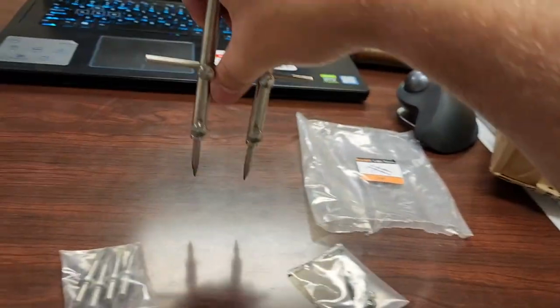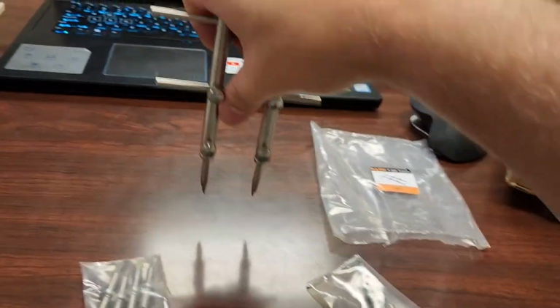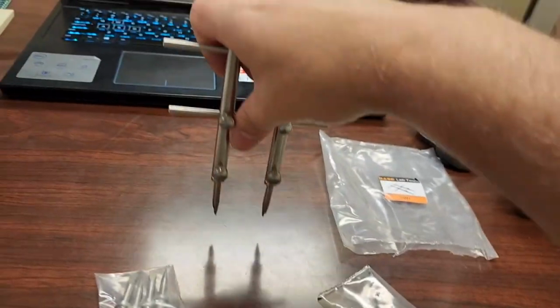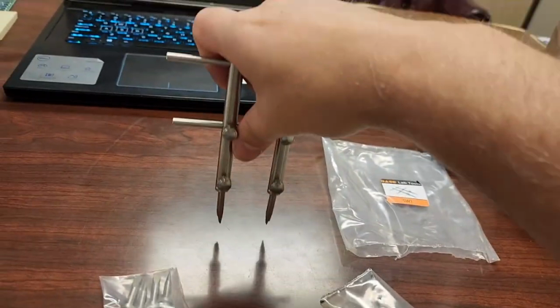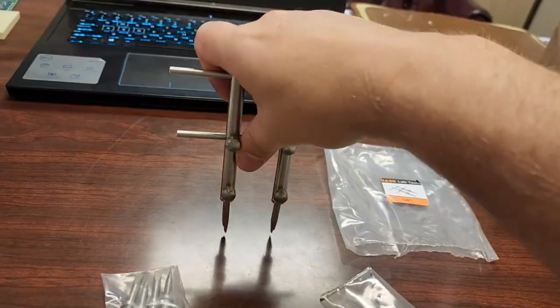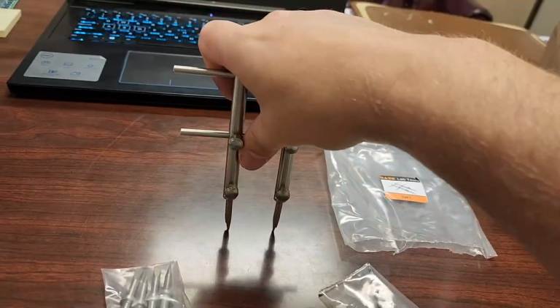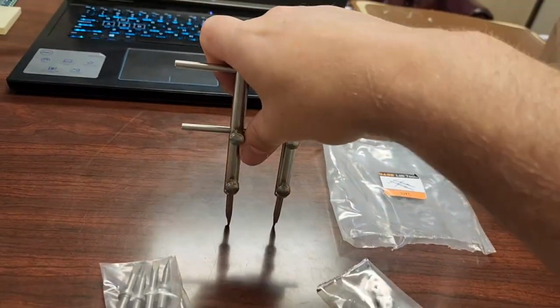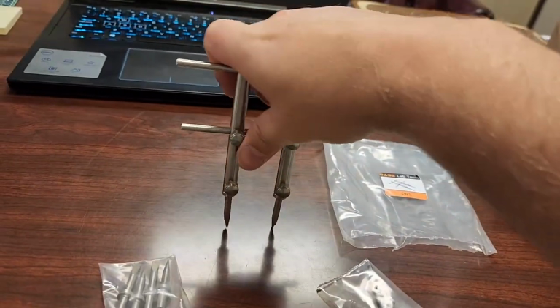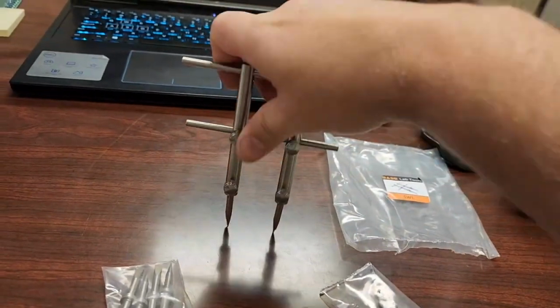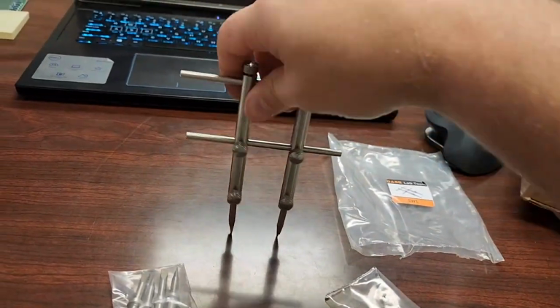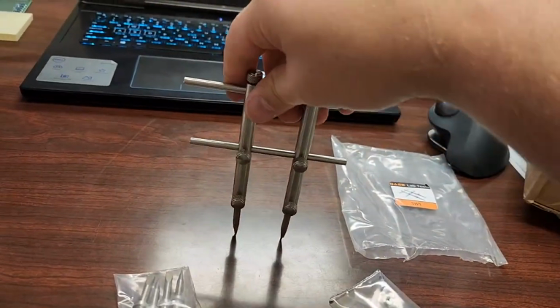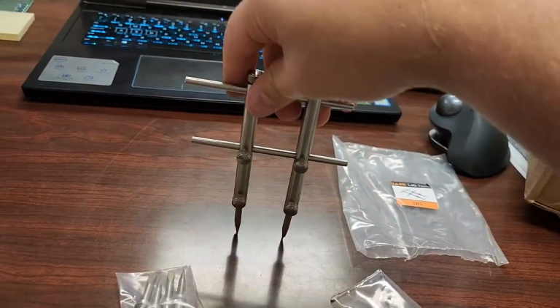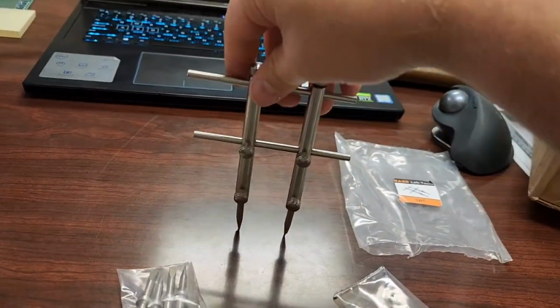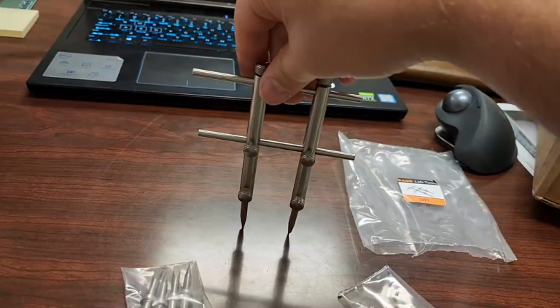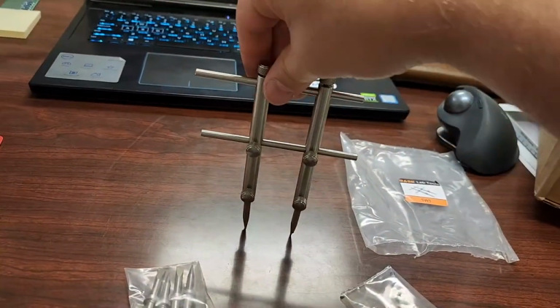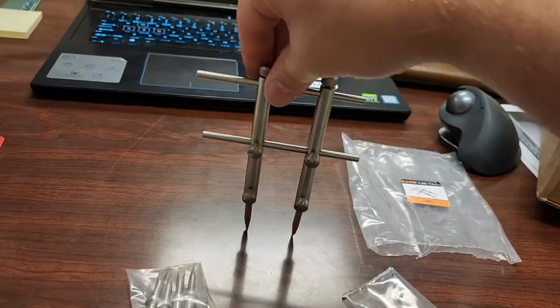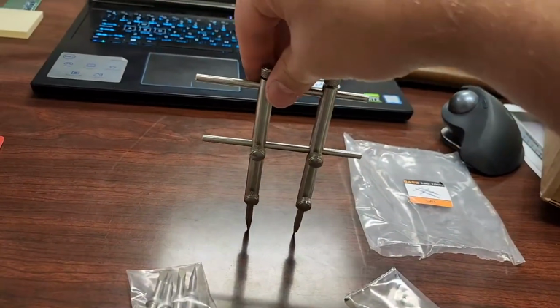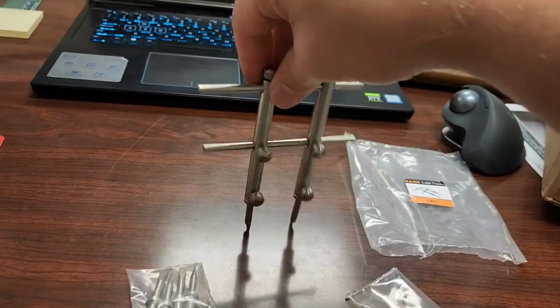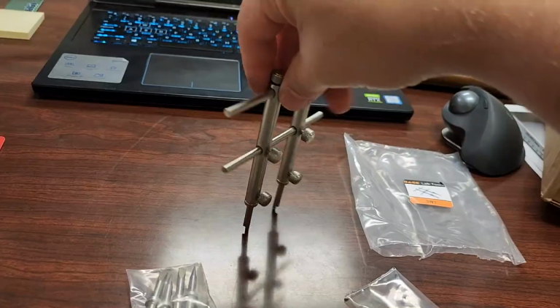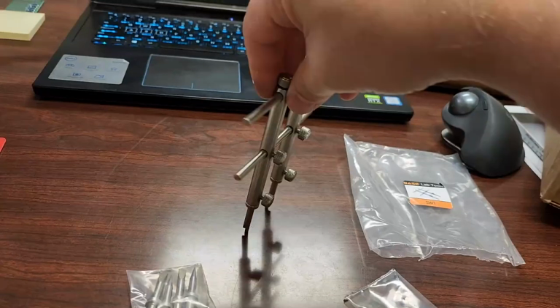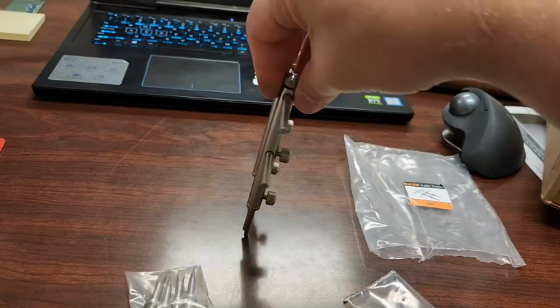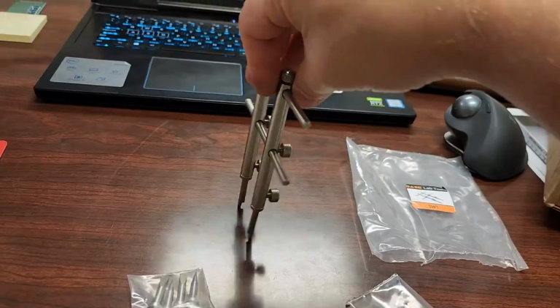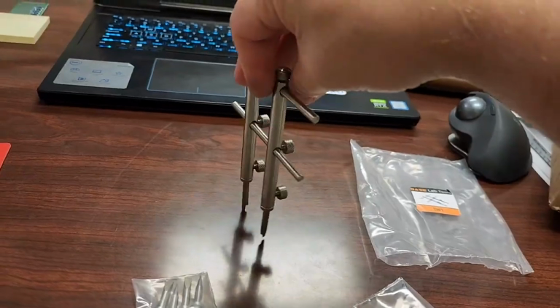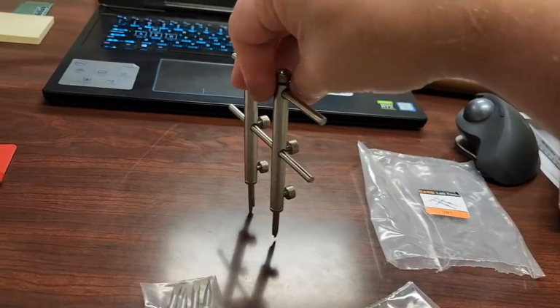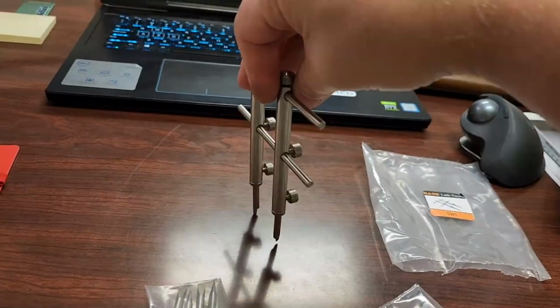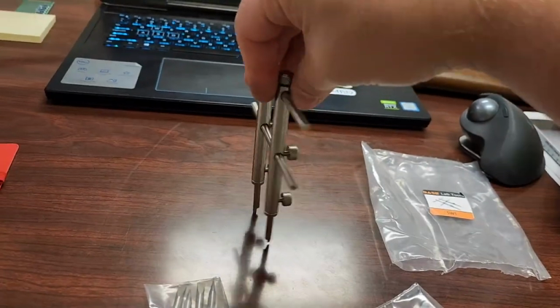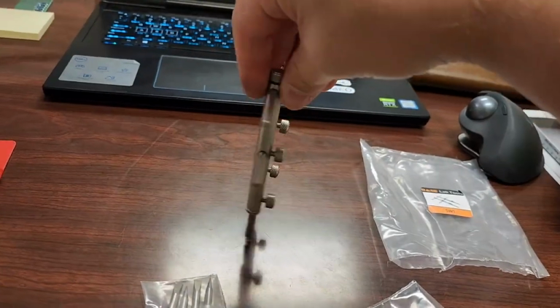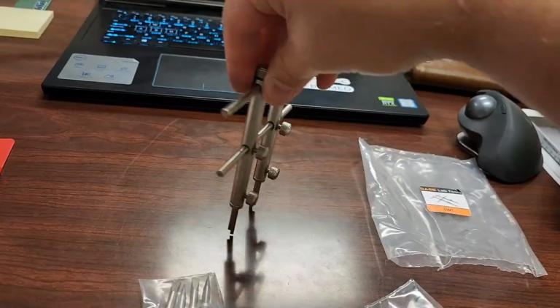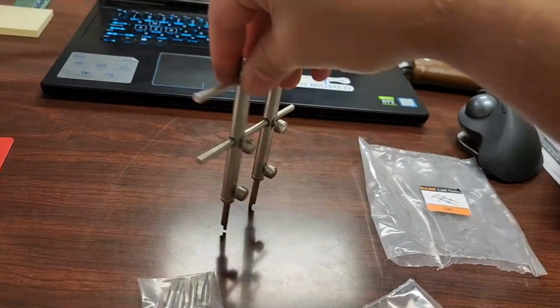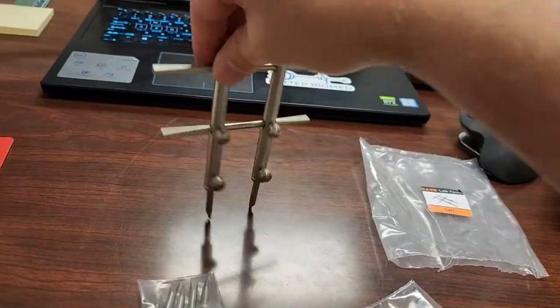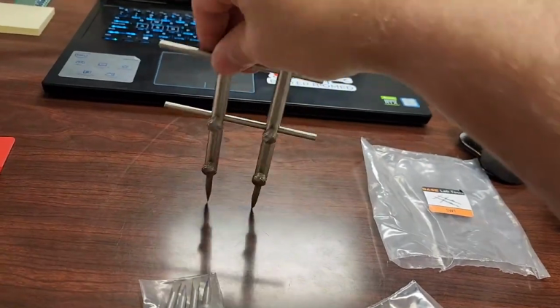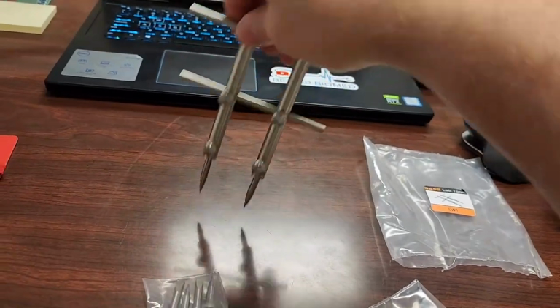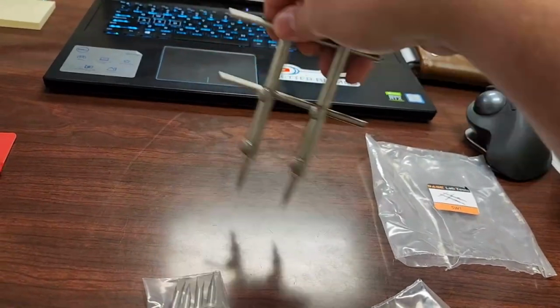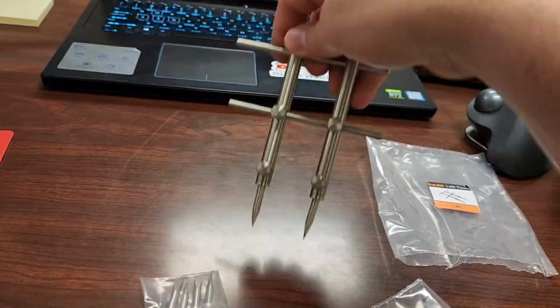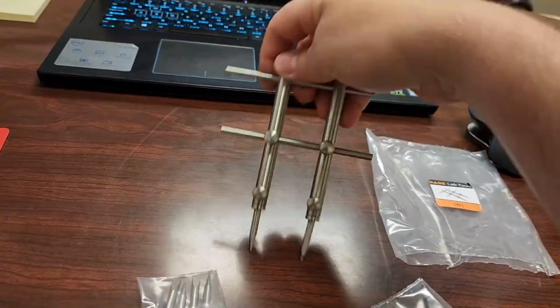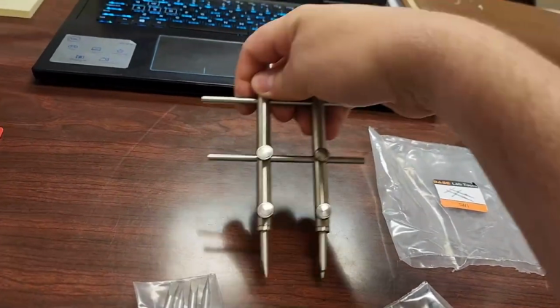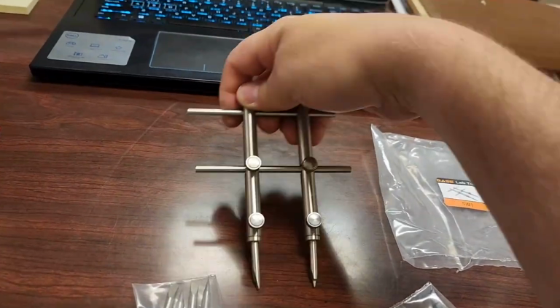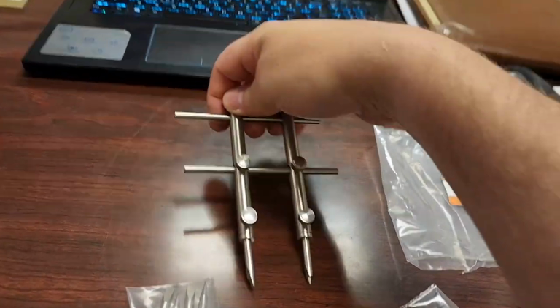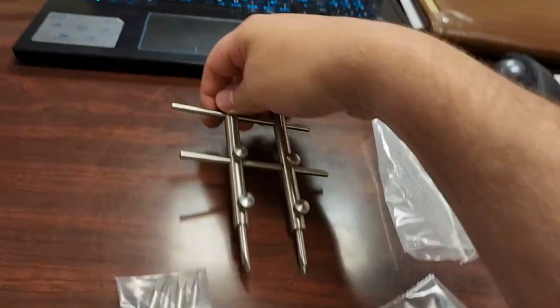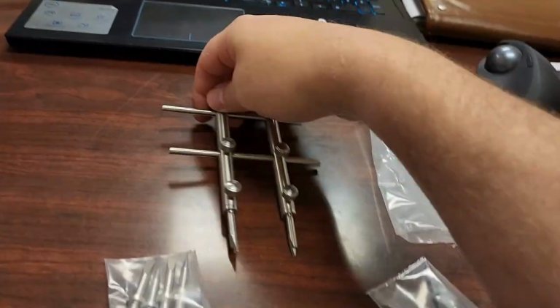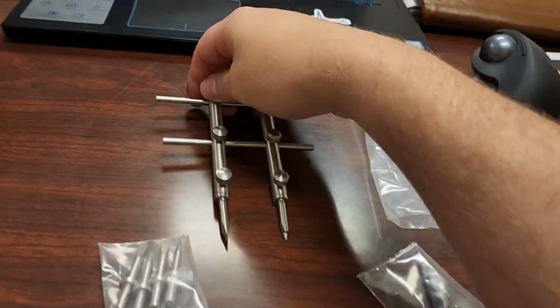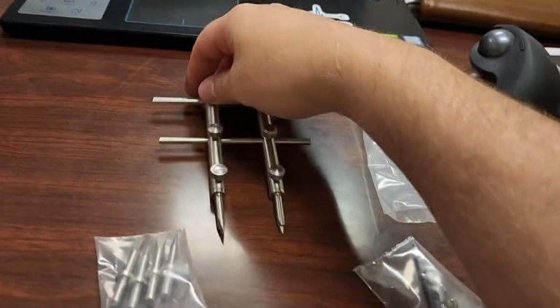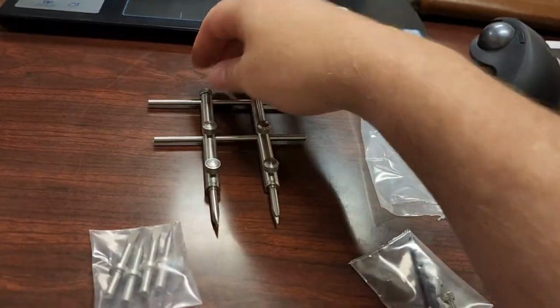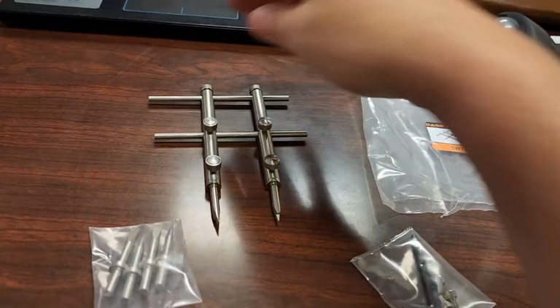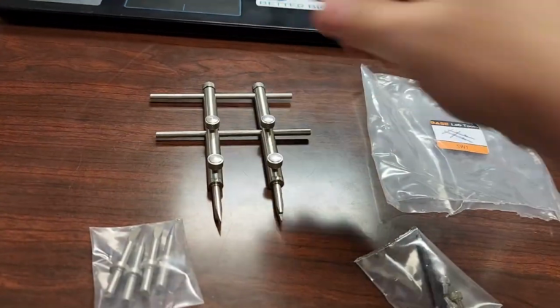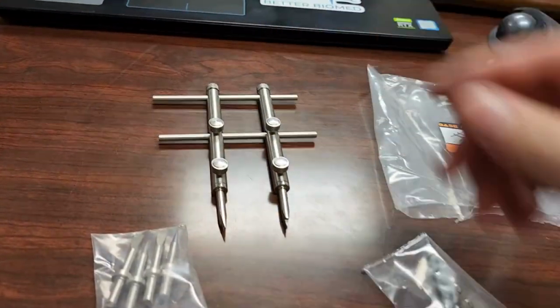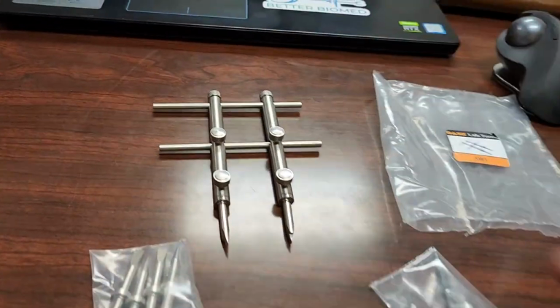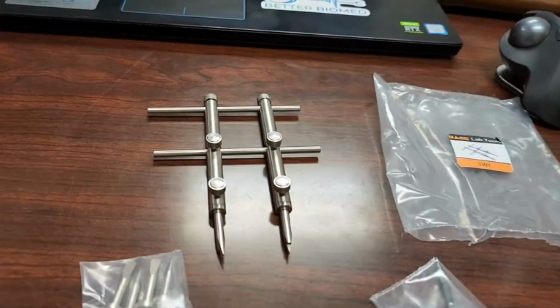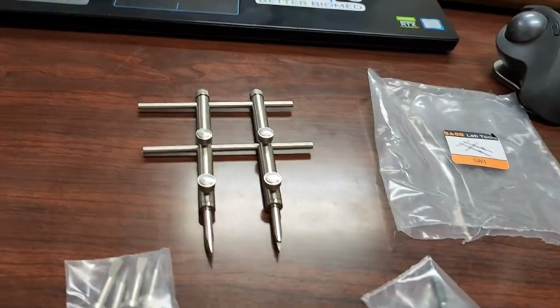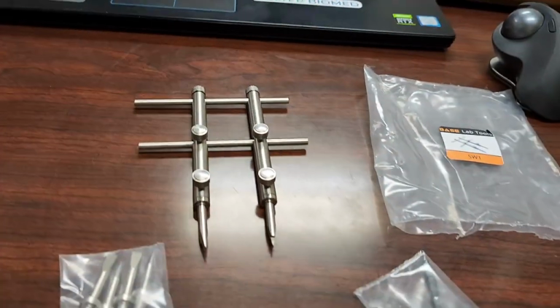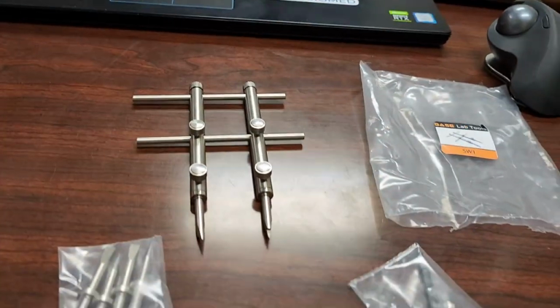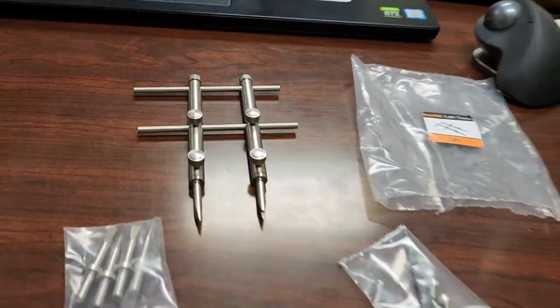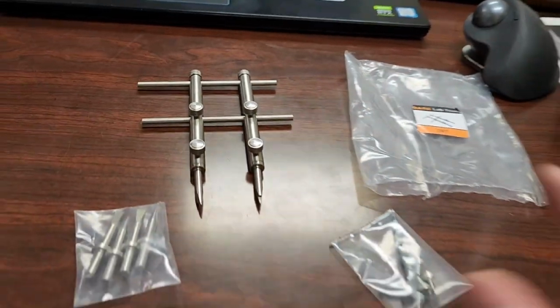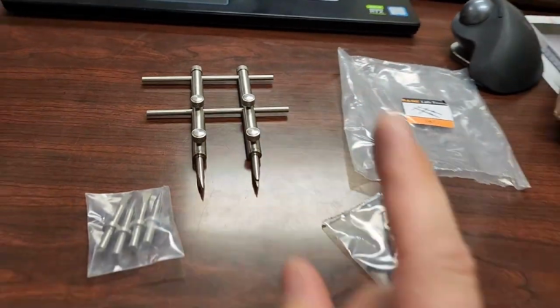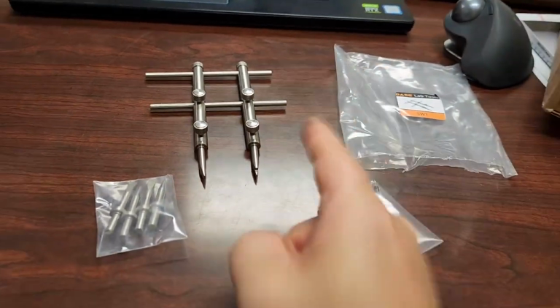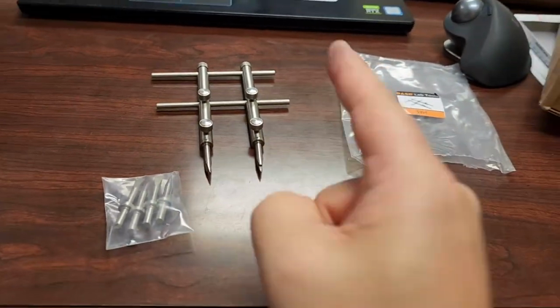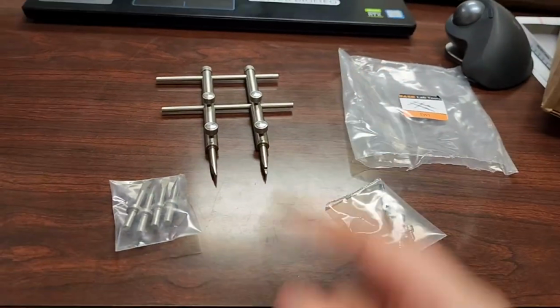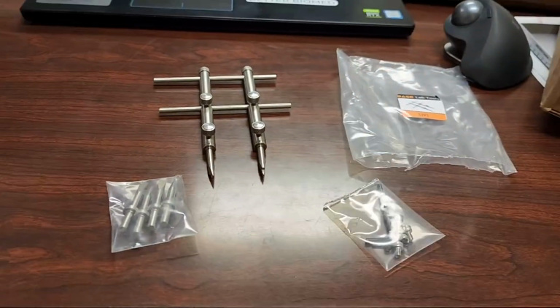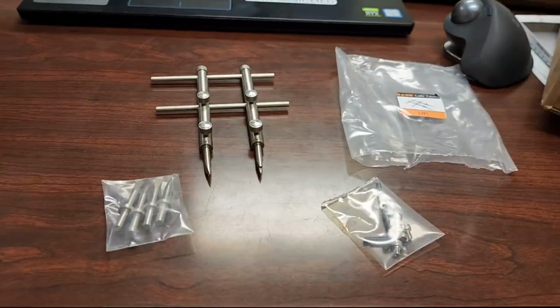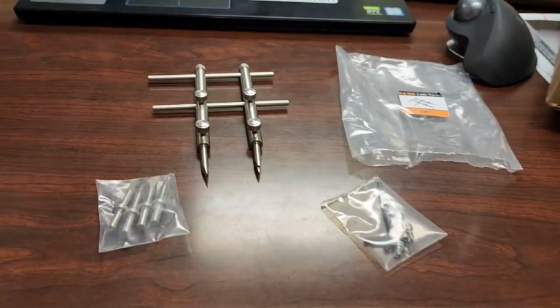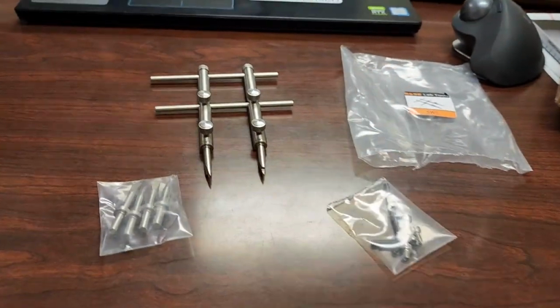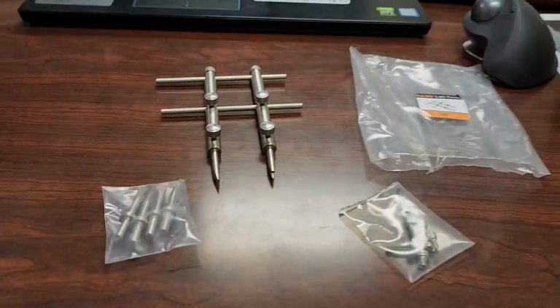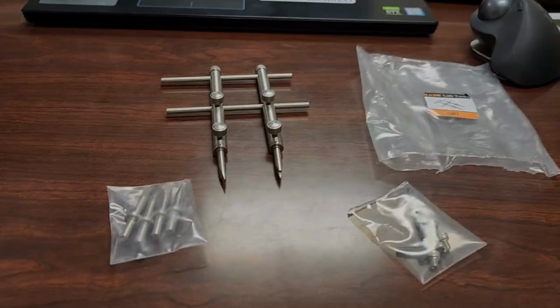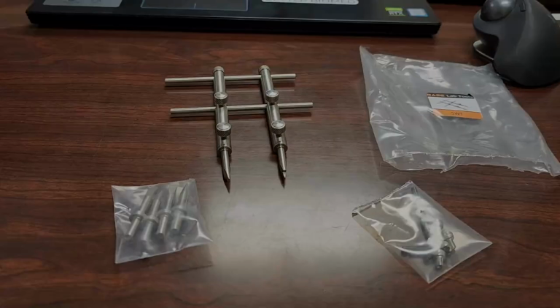That is exactly how it's used. You adjust it to whatever size you need and then you can loosen fasteners. Pretty cool tool — bet you didn't know it existed.